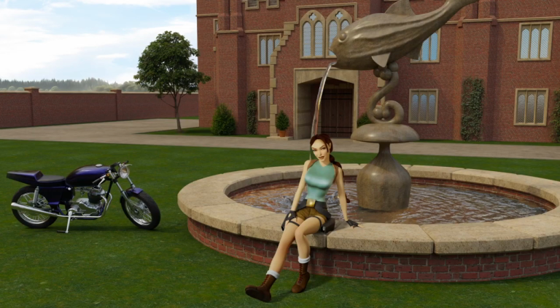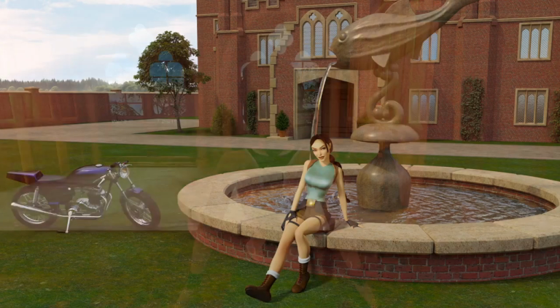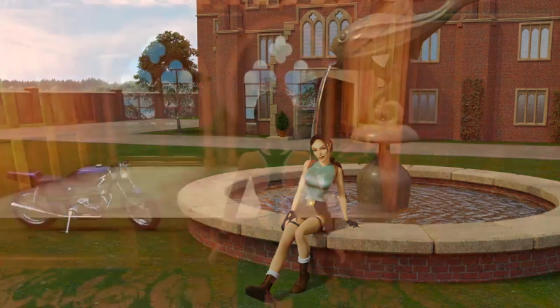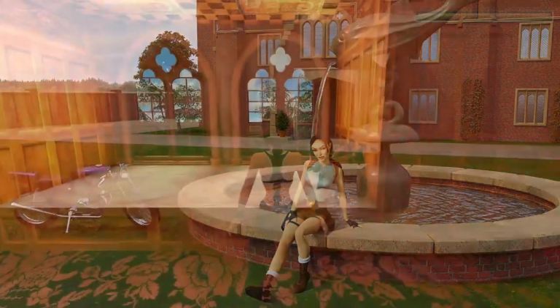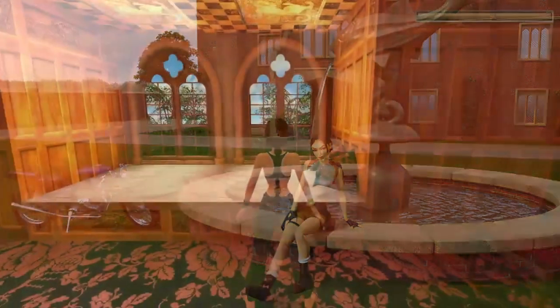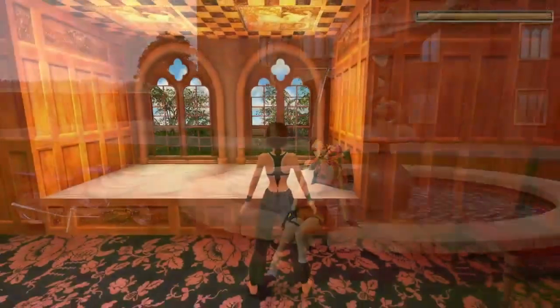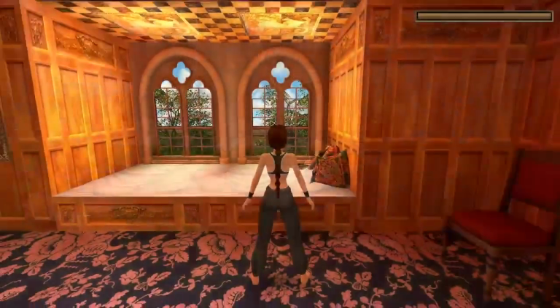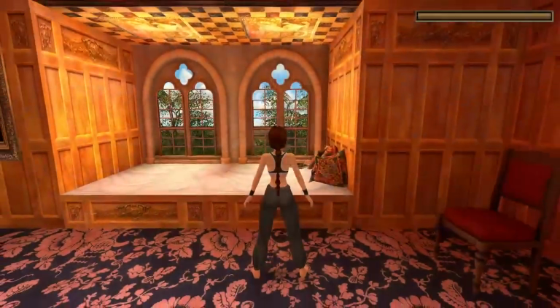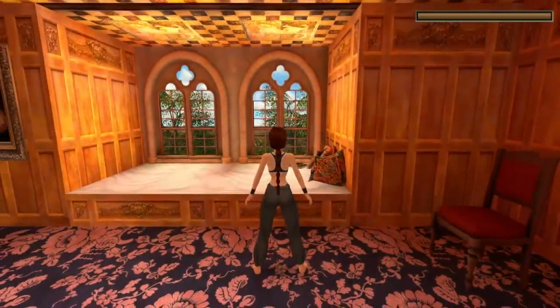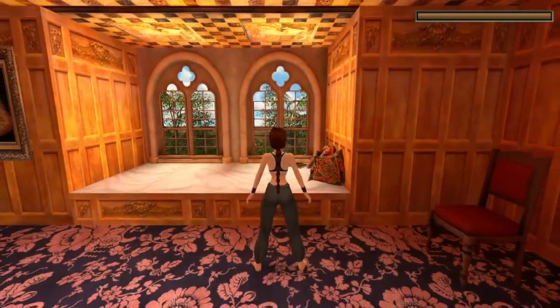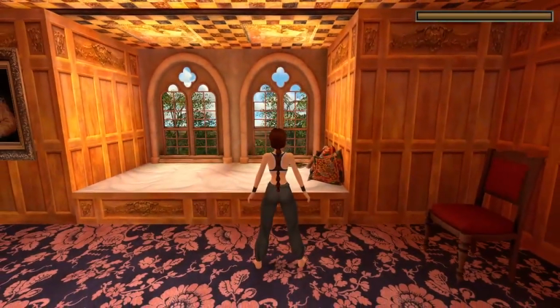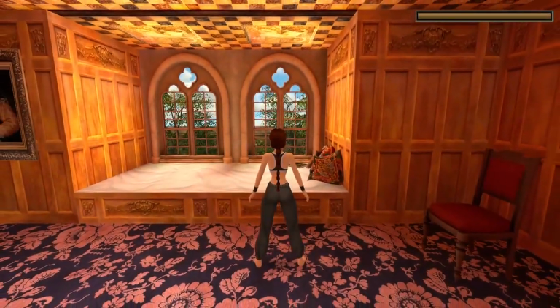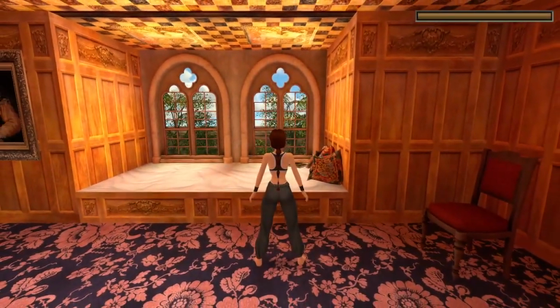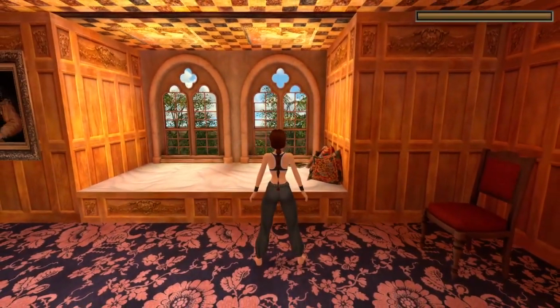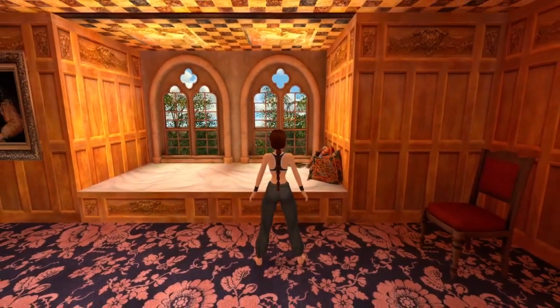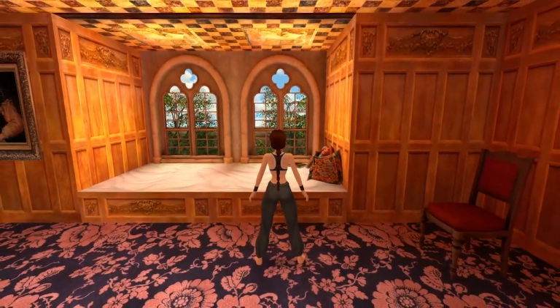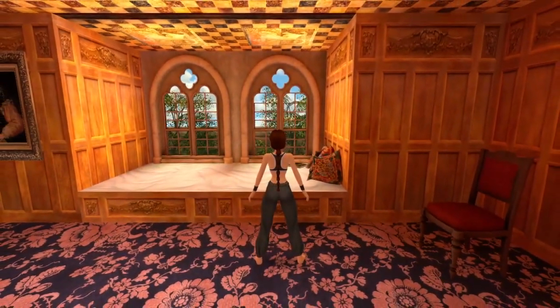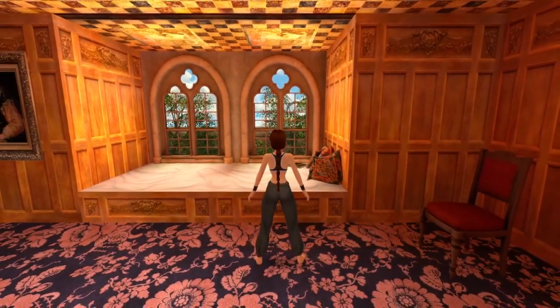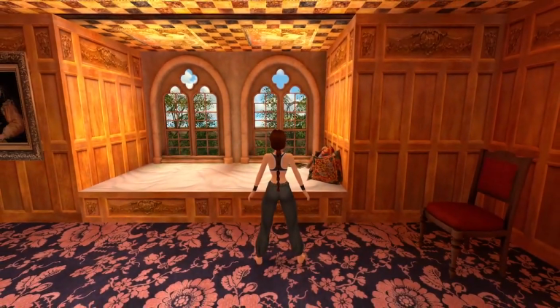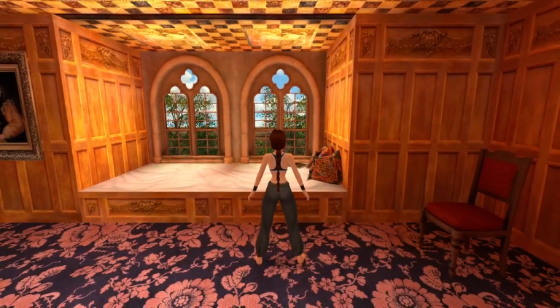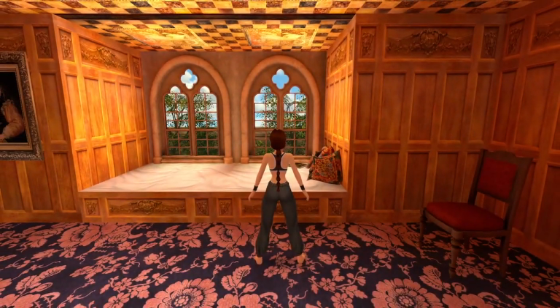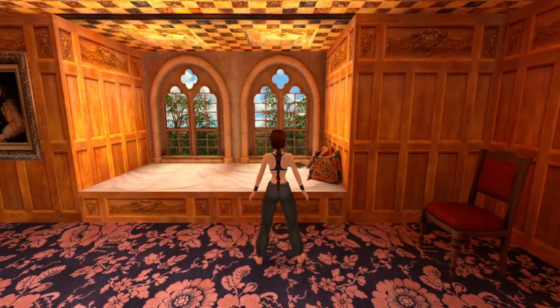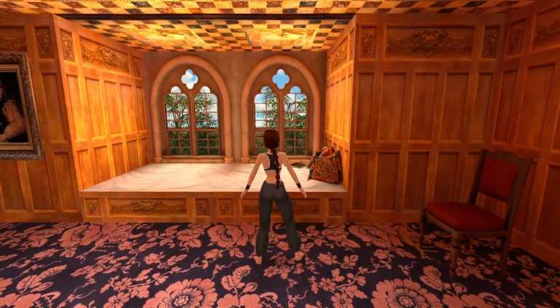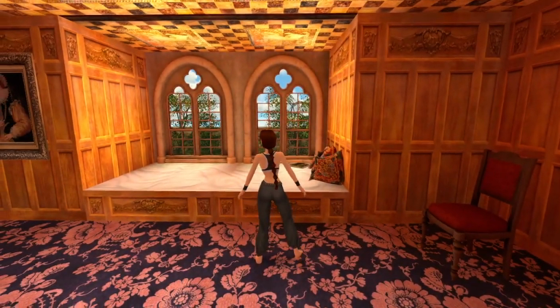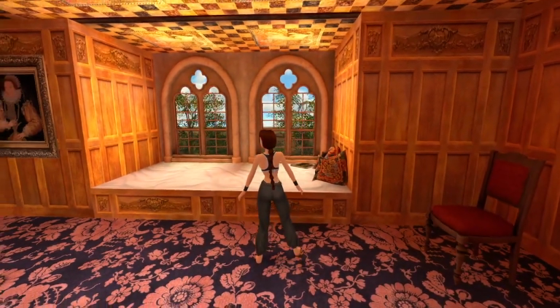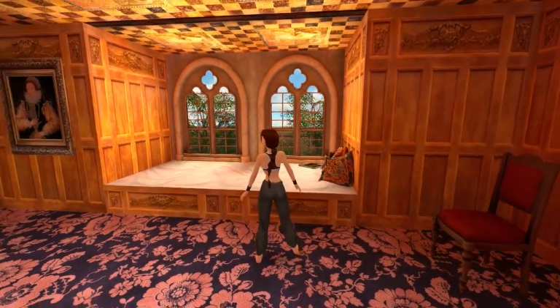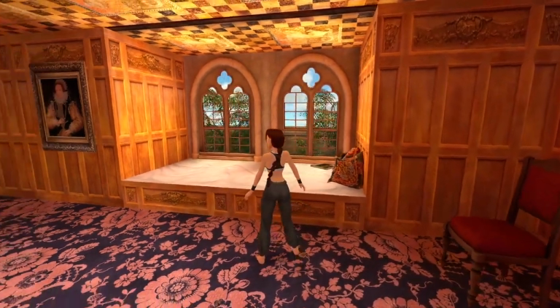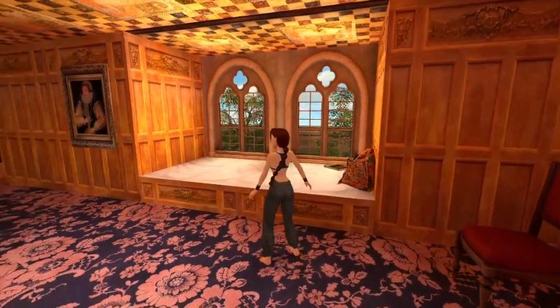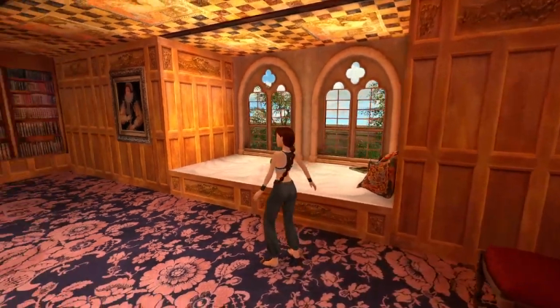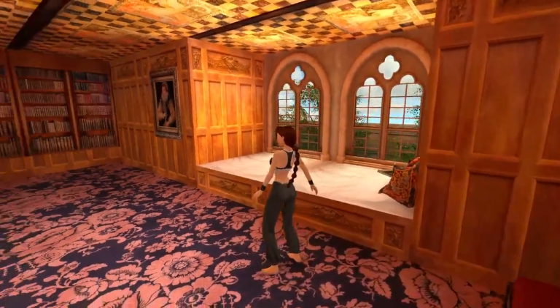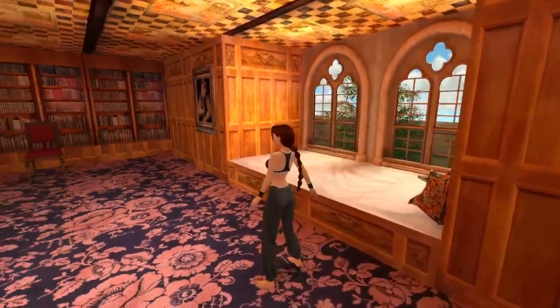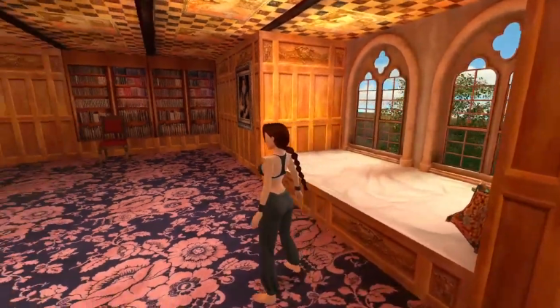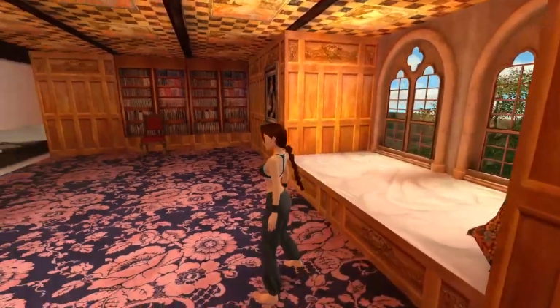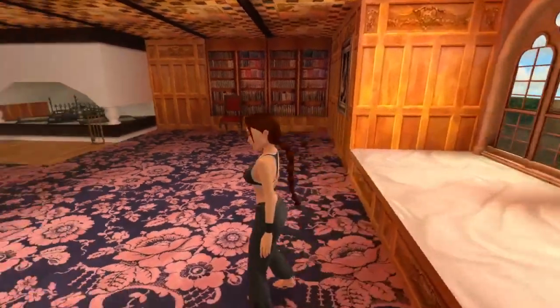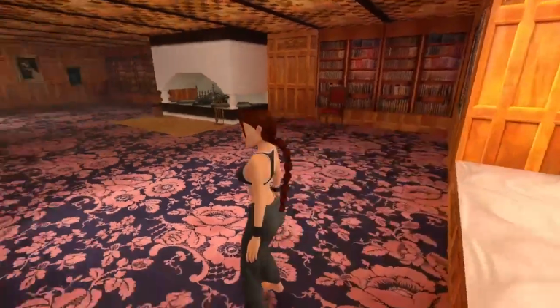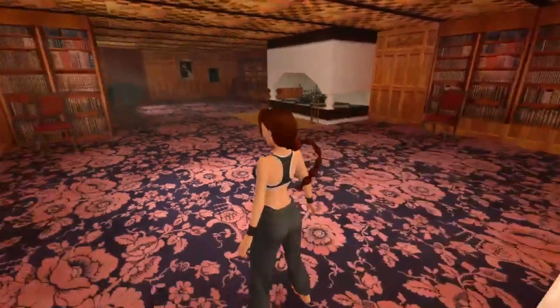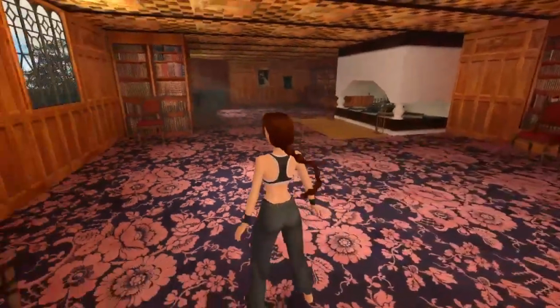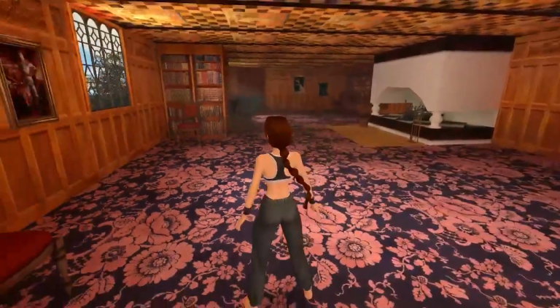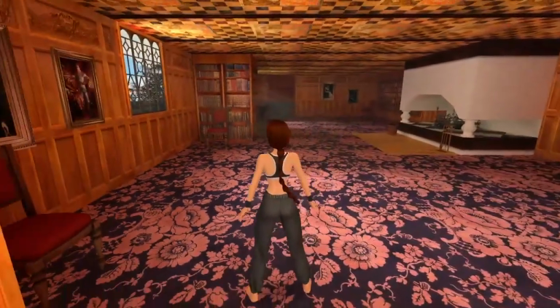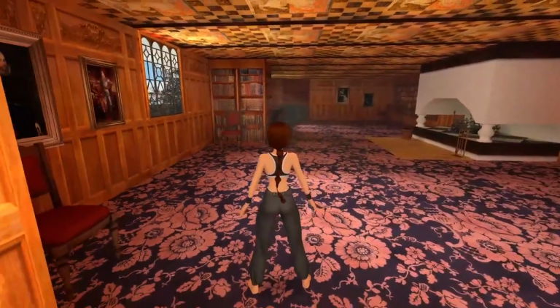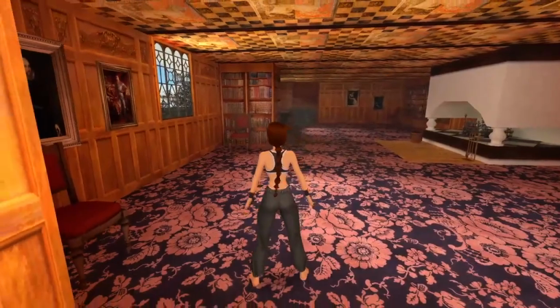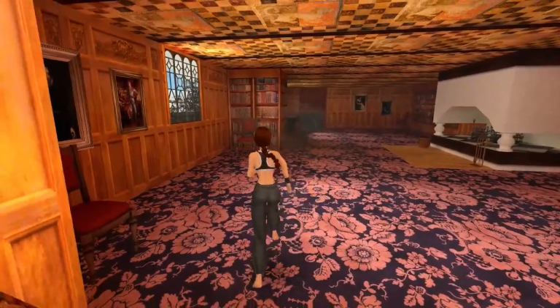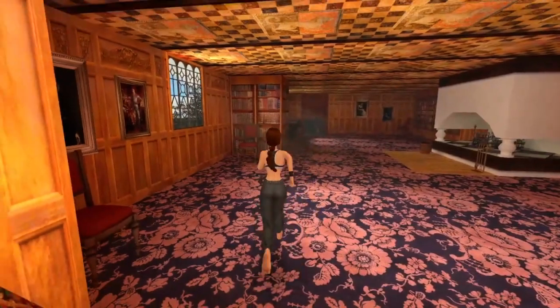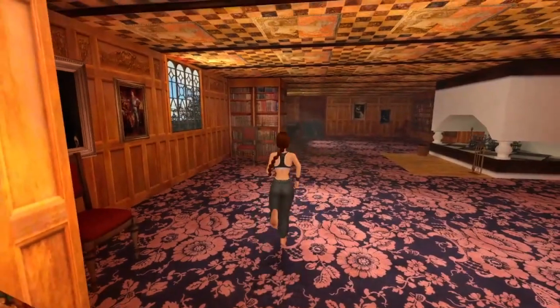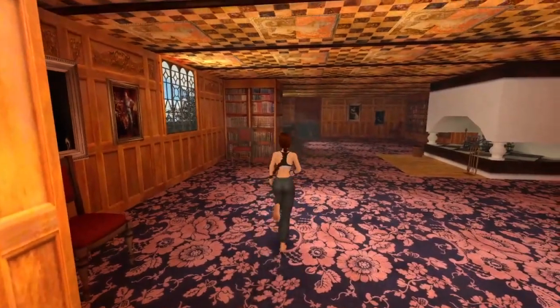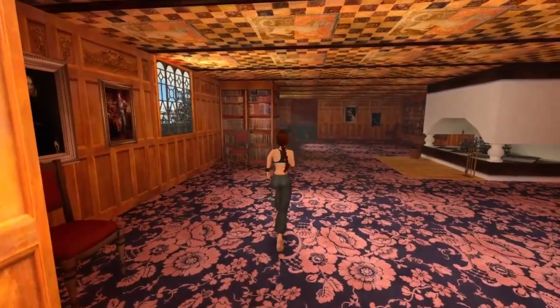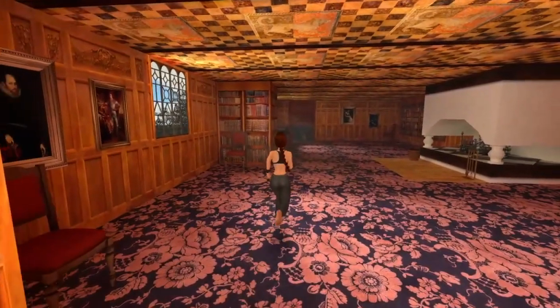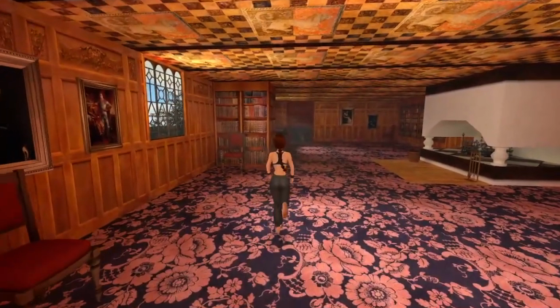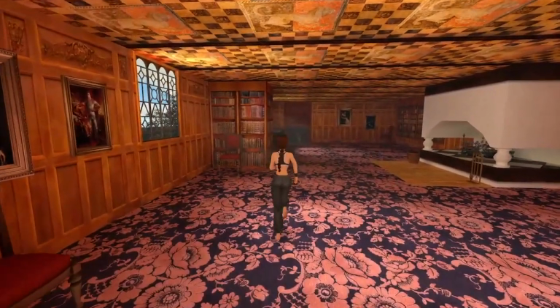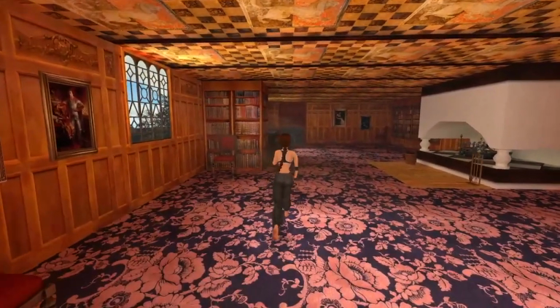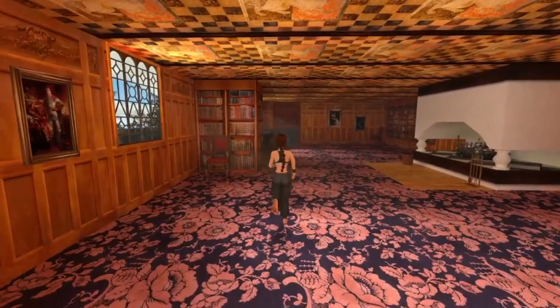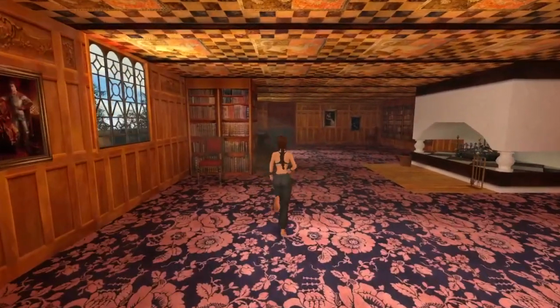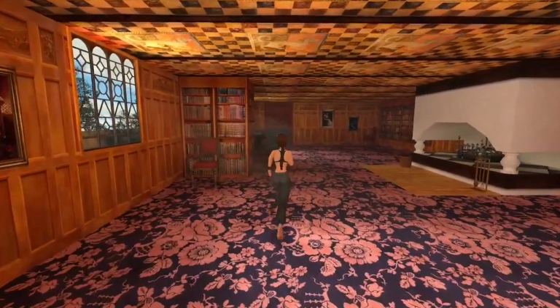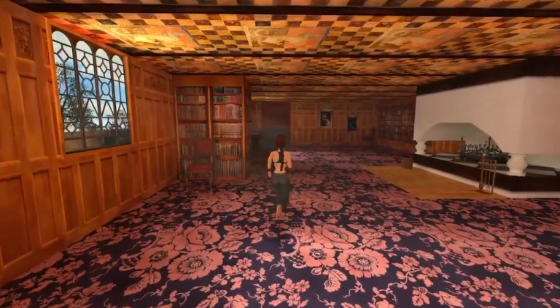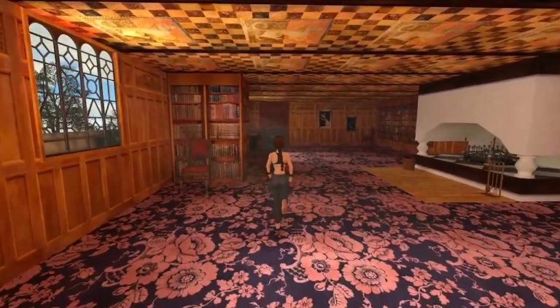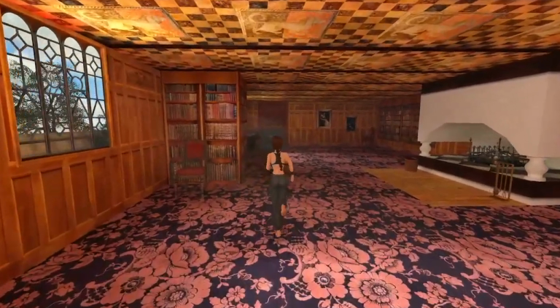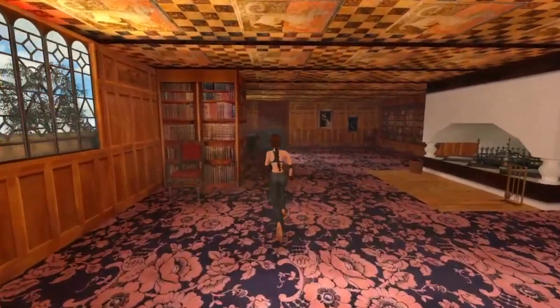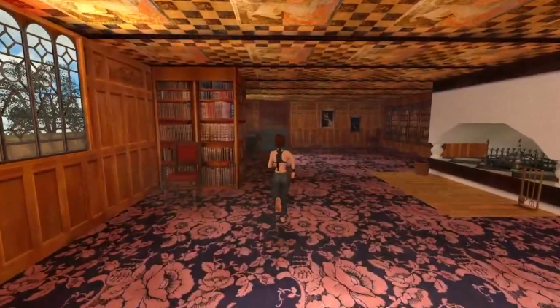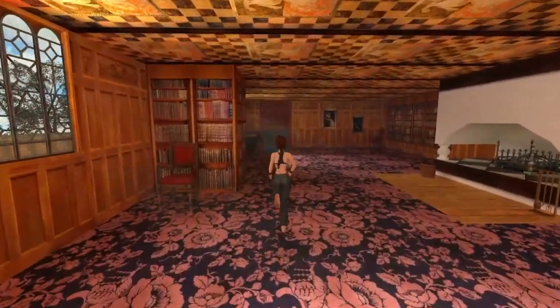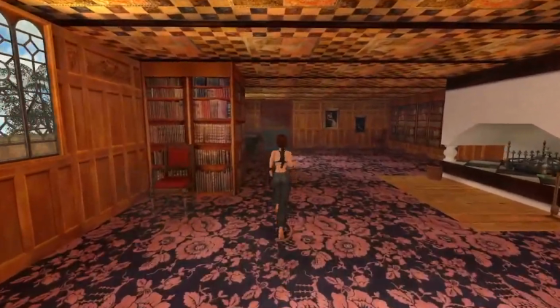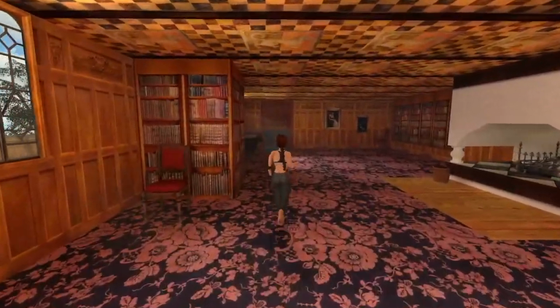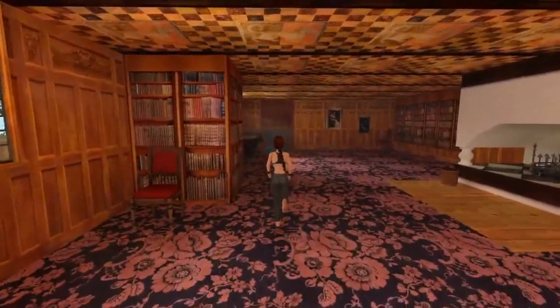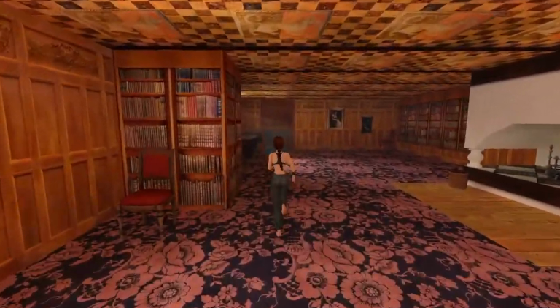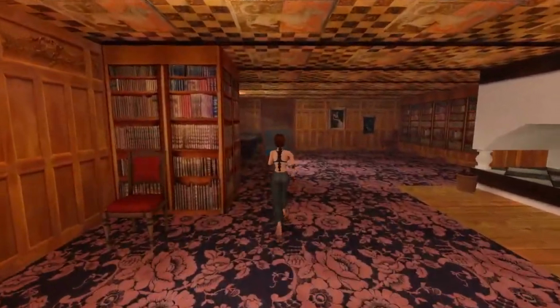Welcome to my home. I'll take you on a guided tour. Use the d-pad to go into the music room.